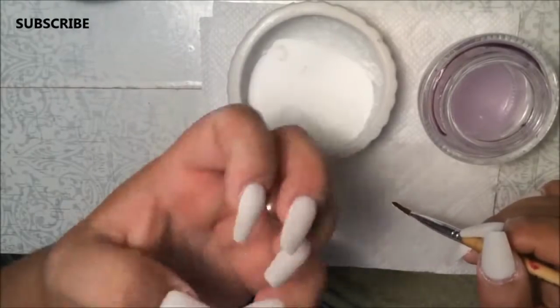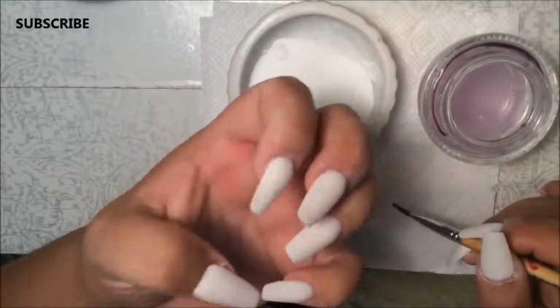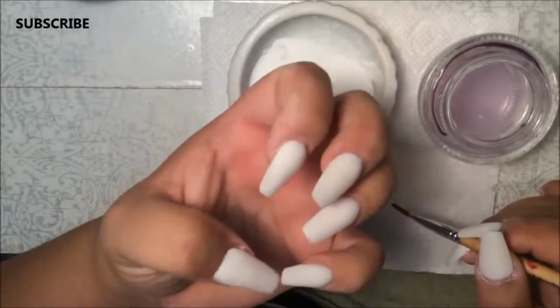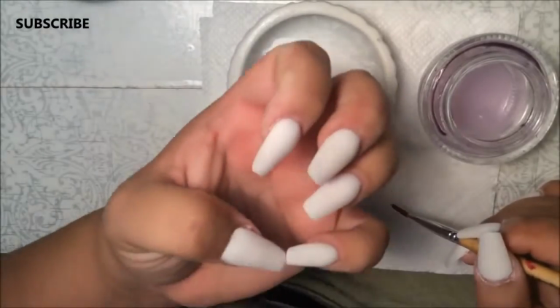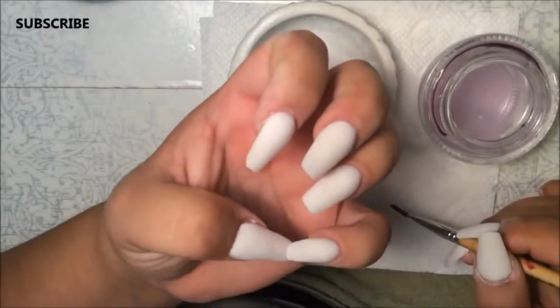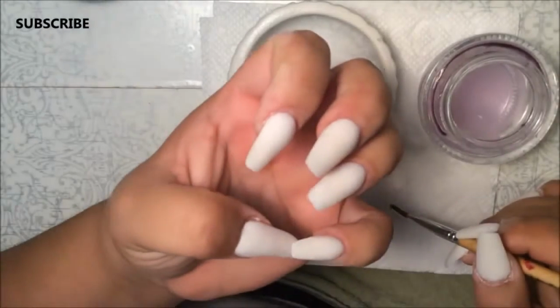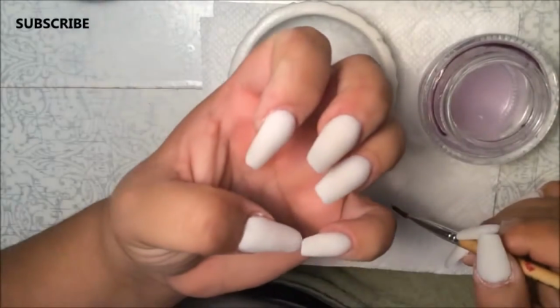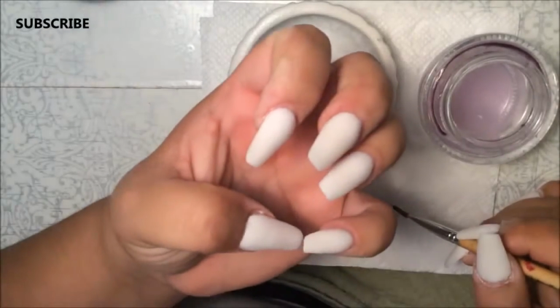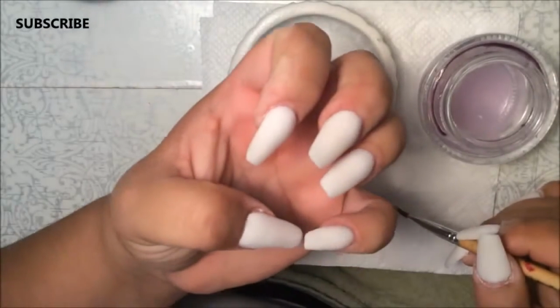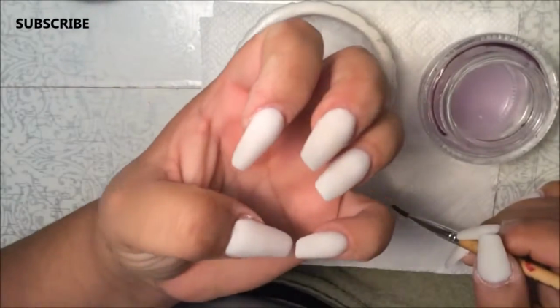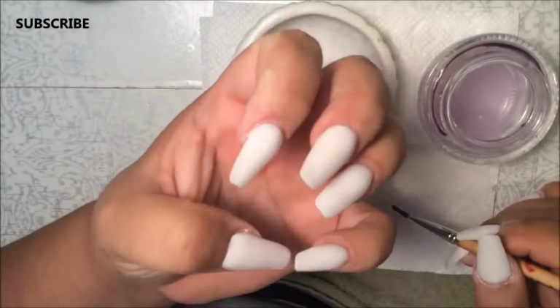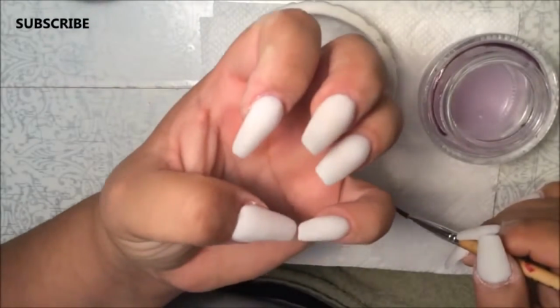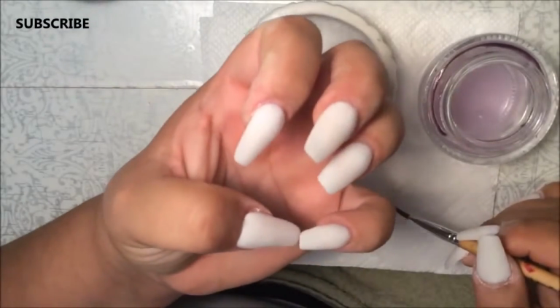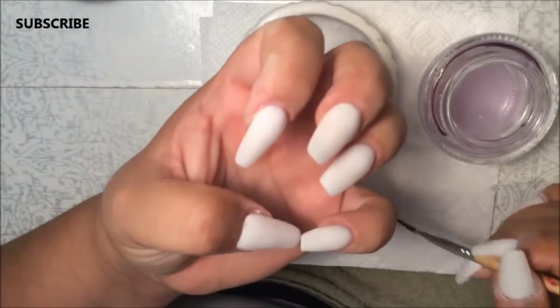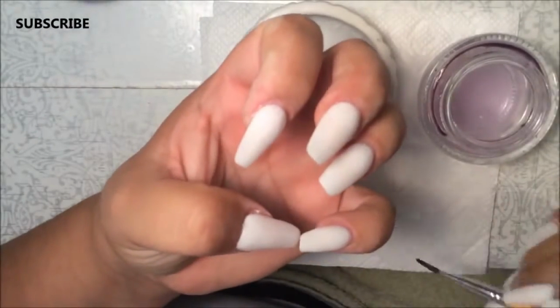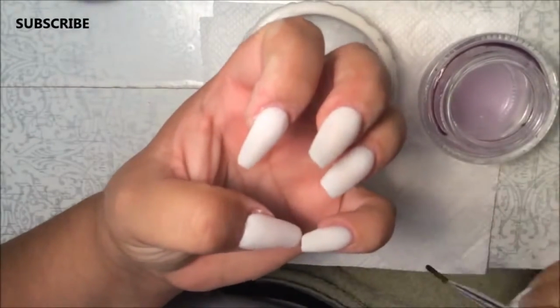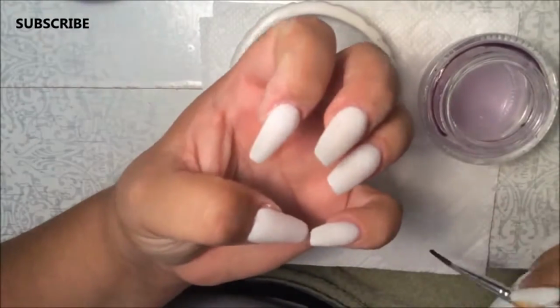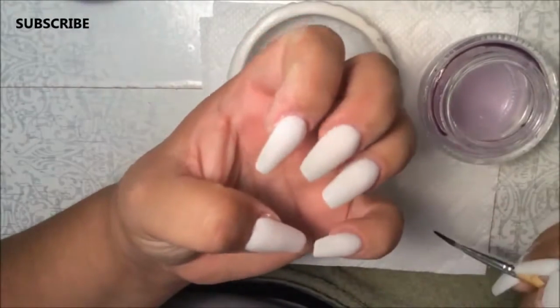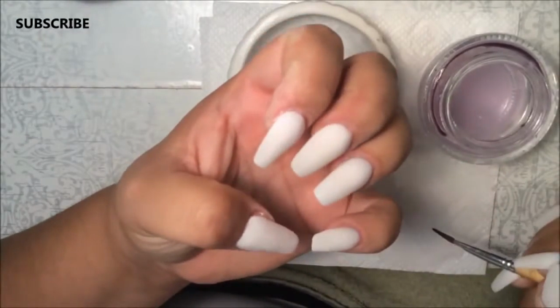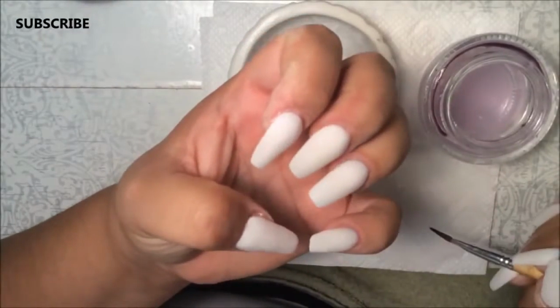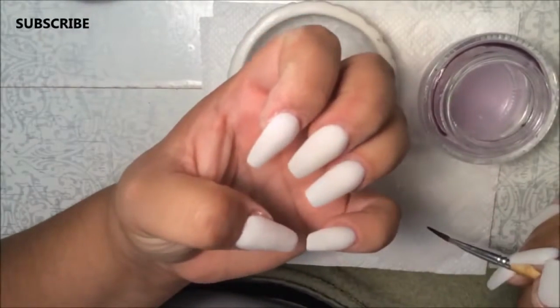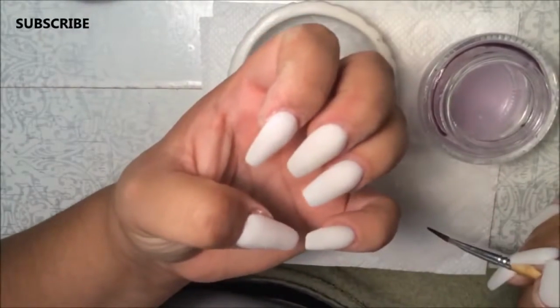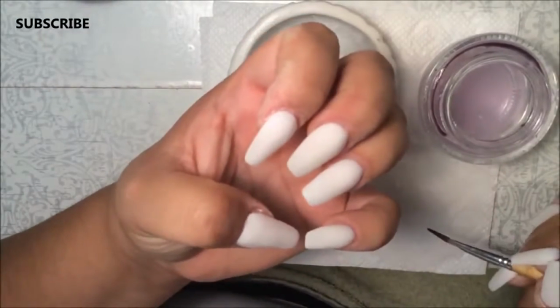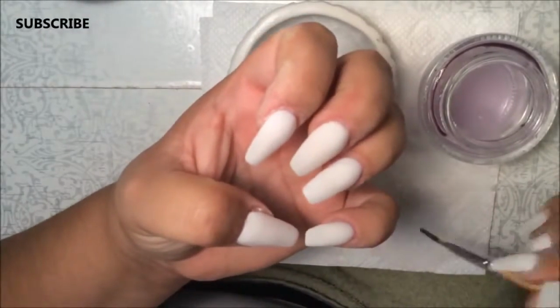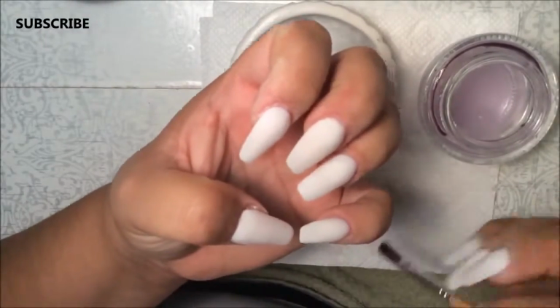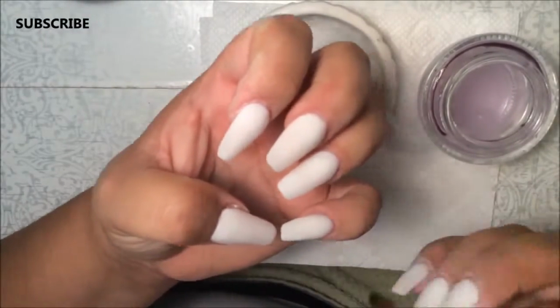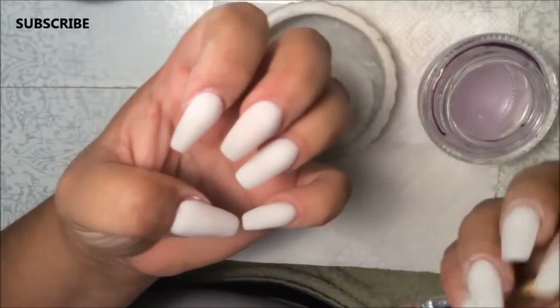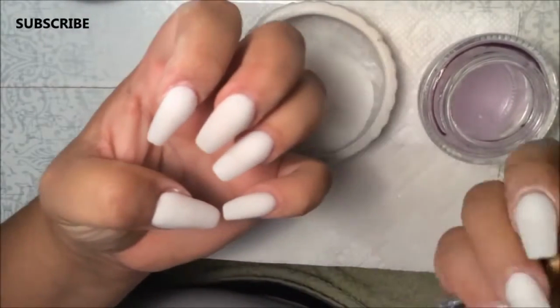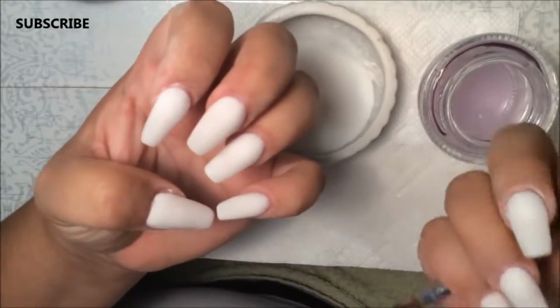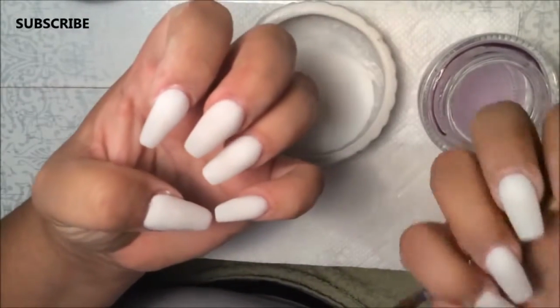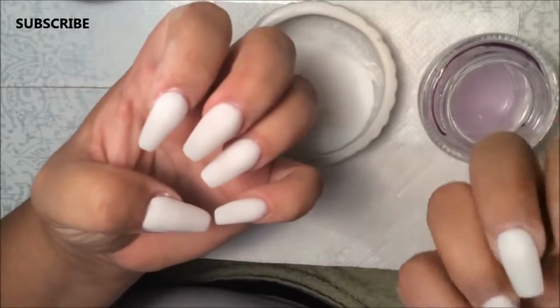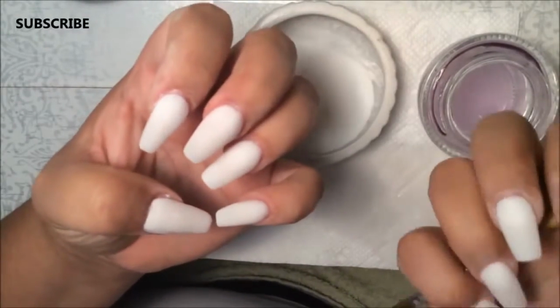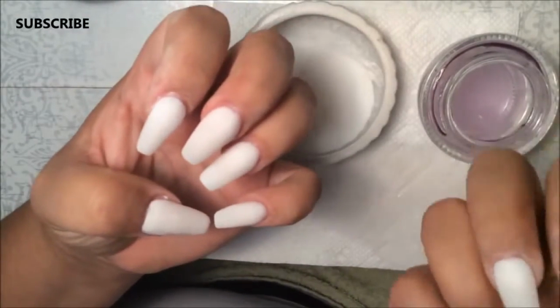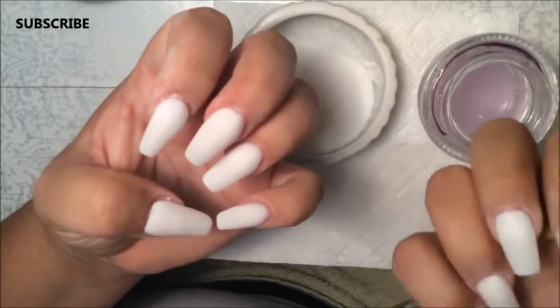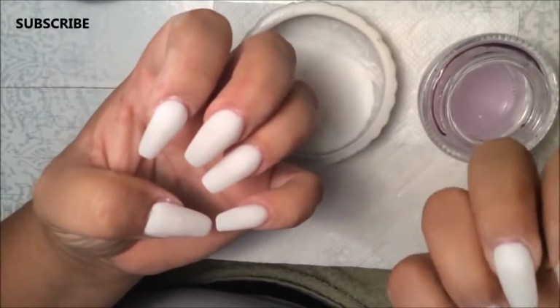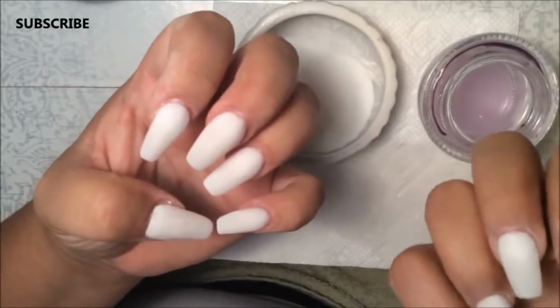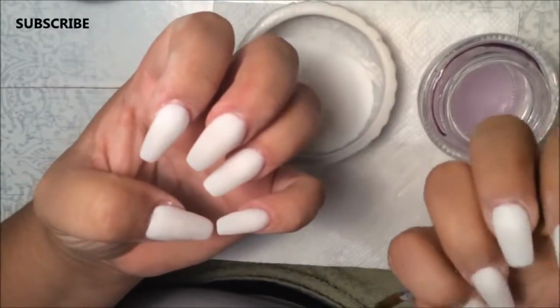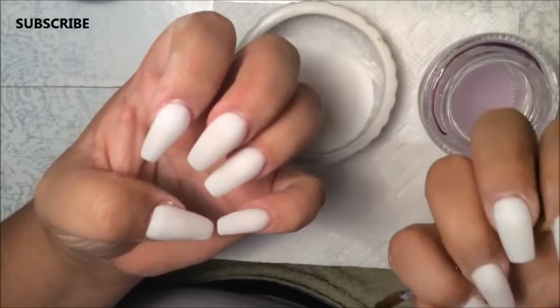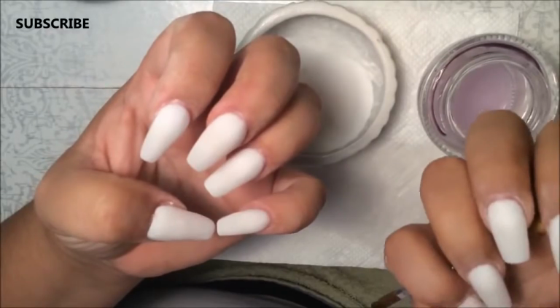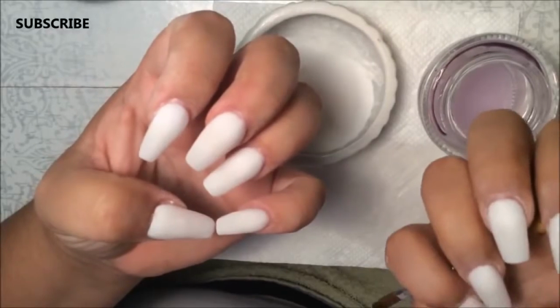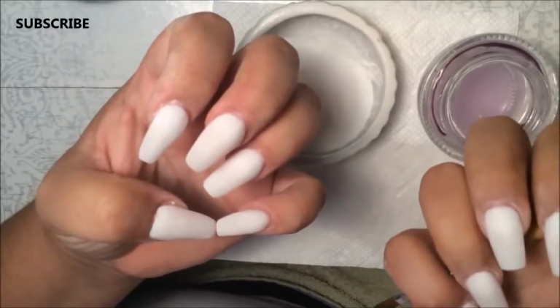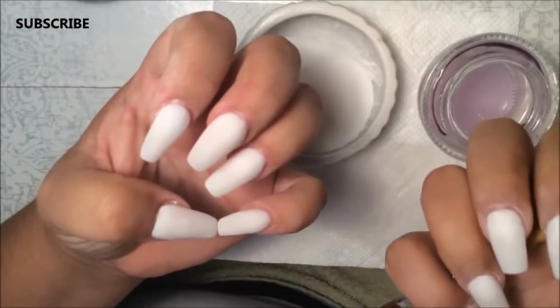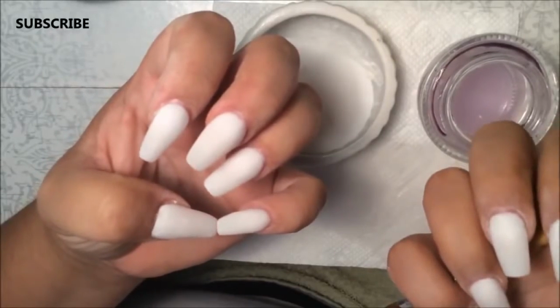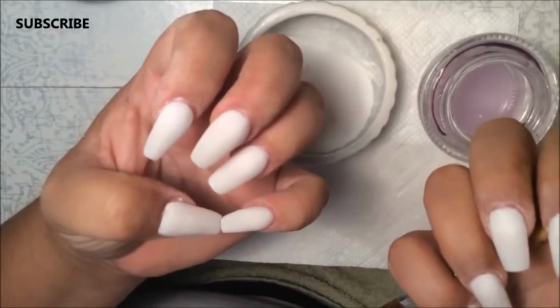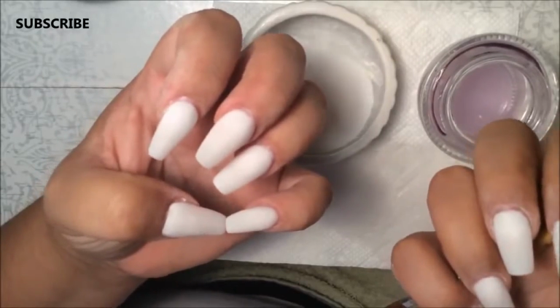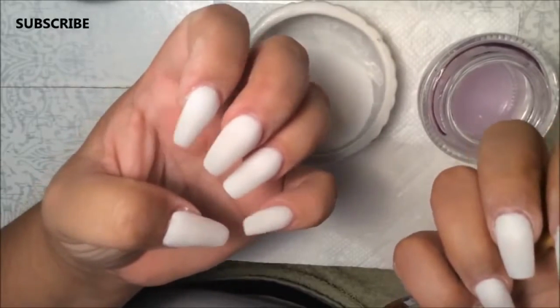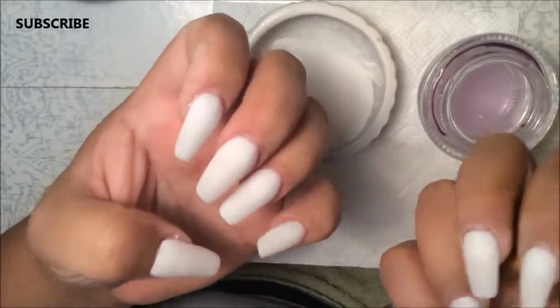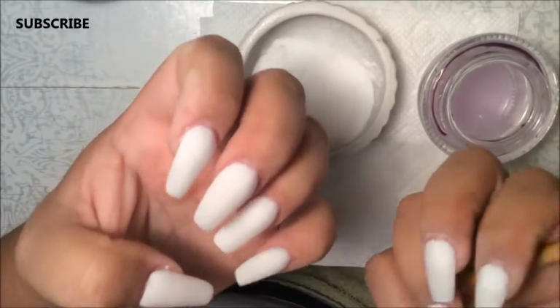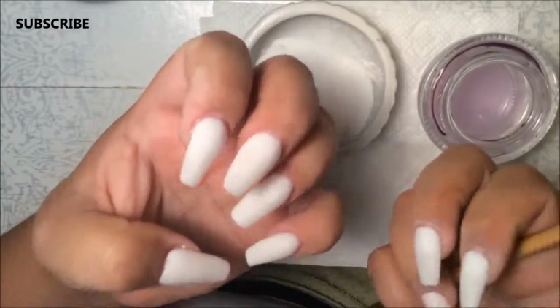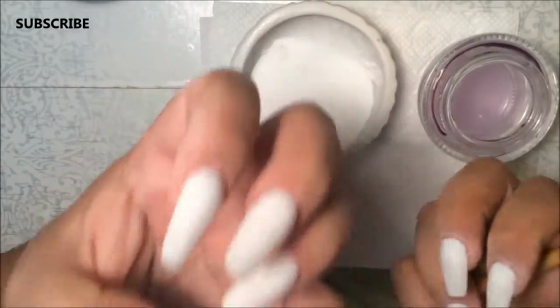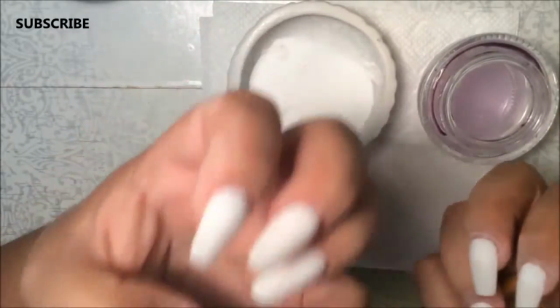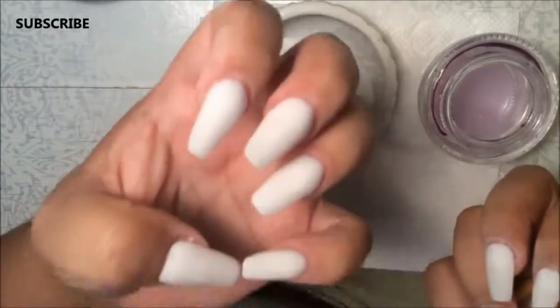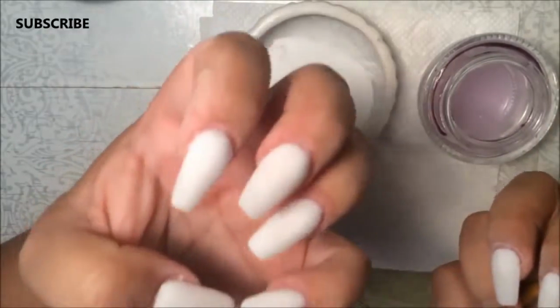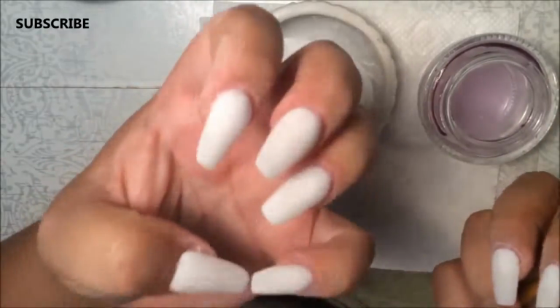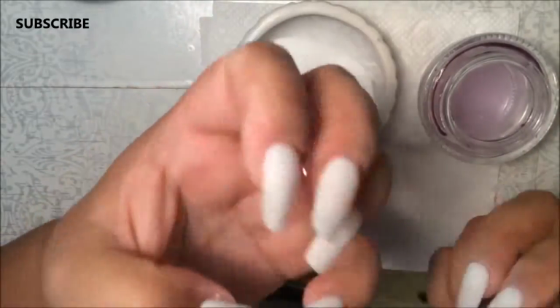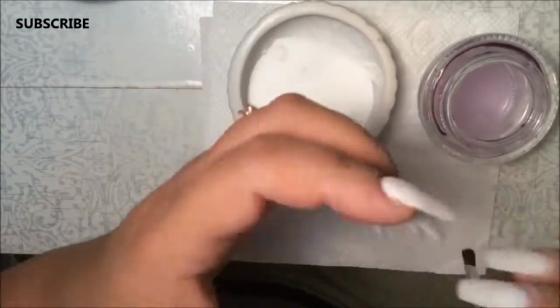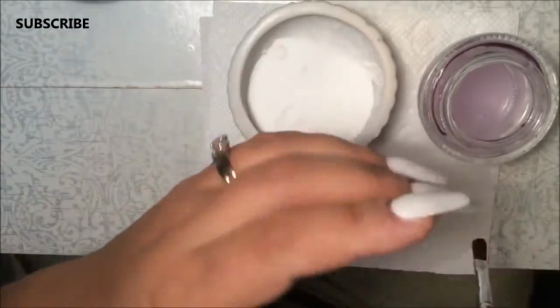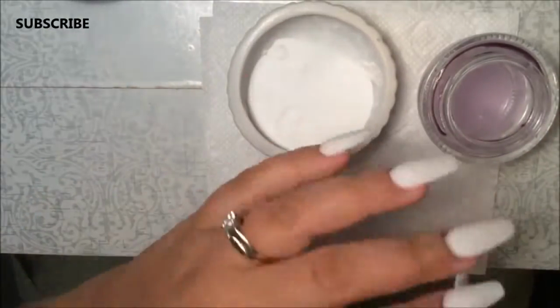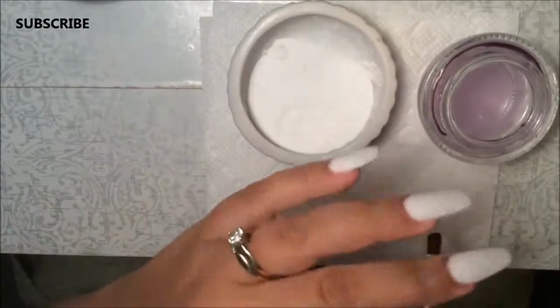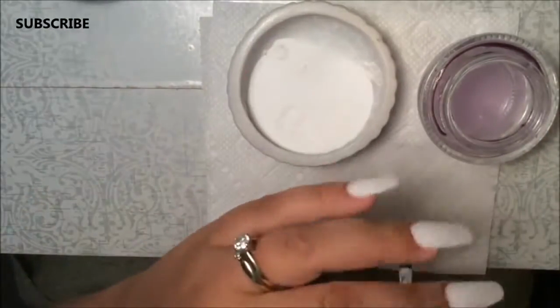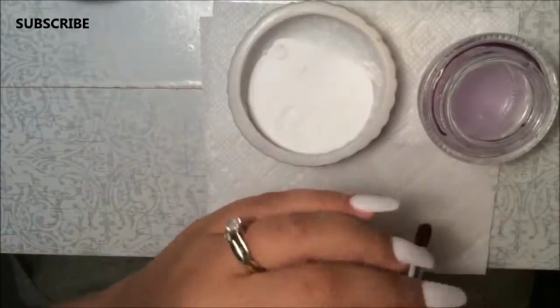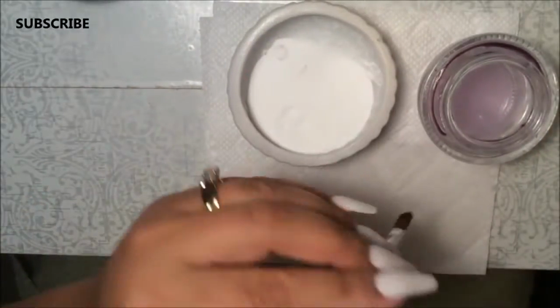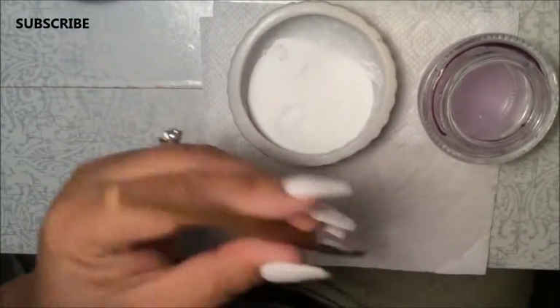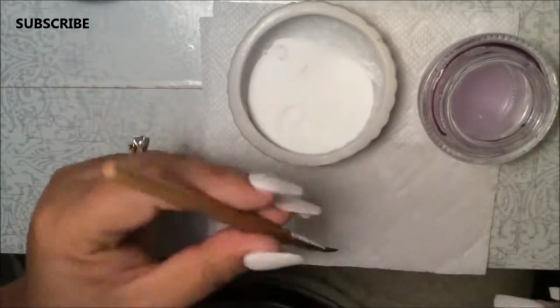I'm going to let these dry and then I'm going to start sanding them. I'm going to do my right hand now and then I'm going to start sanding the nails.